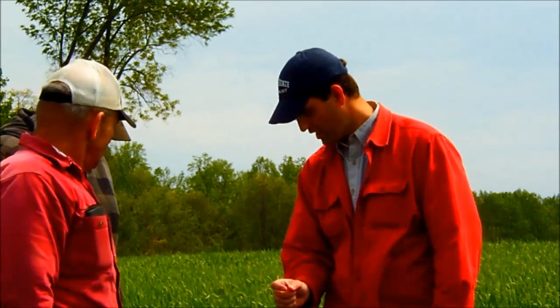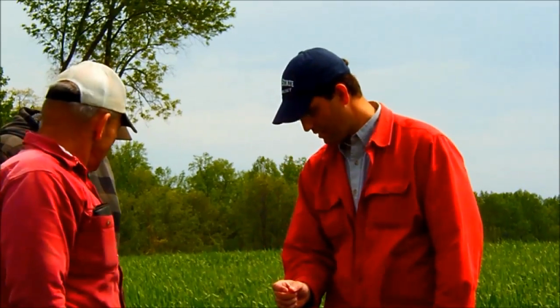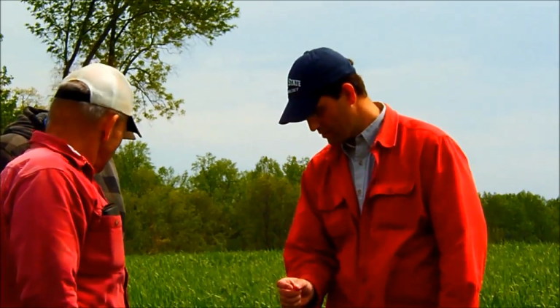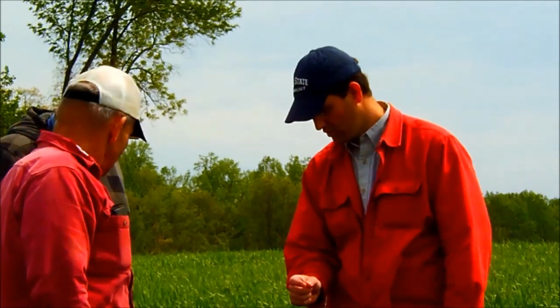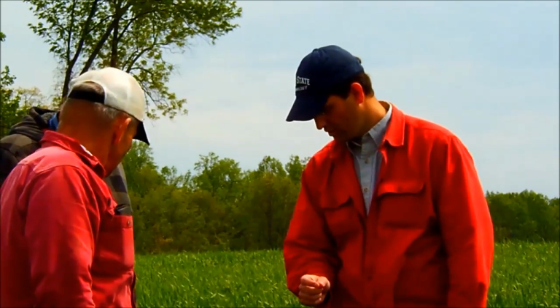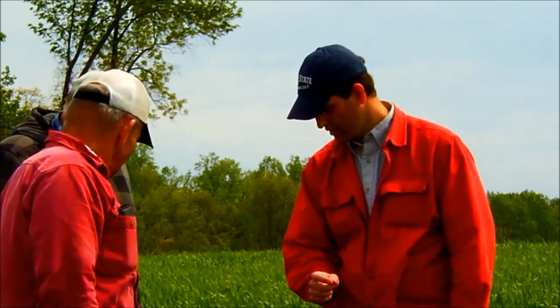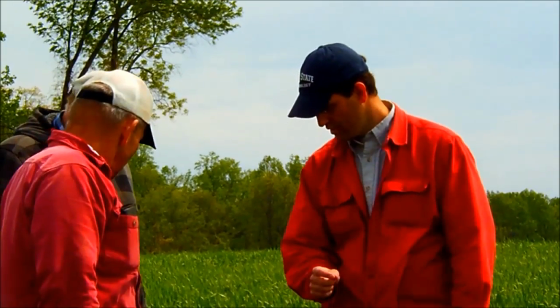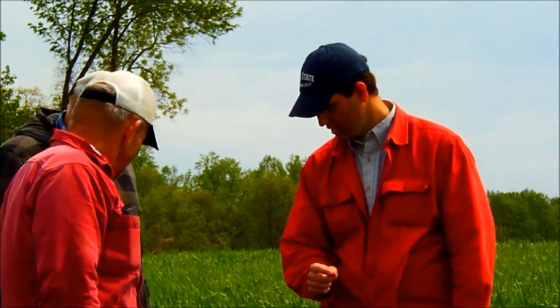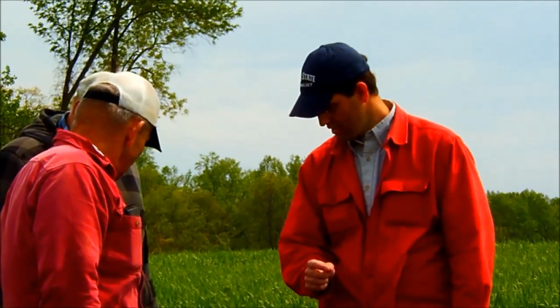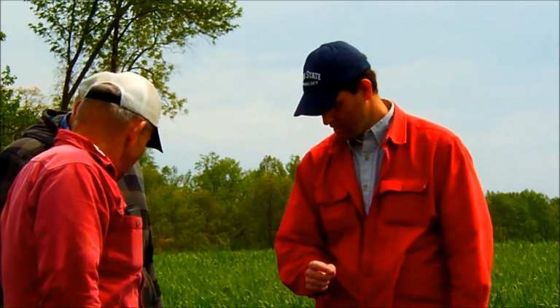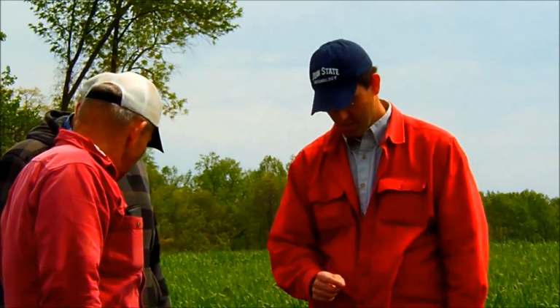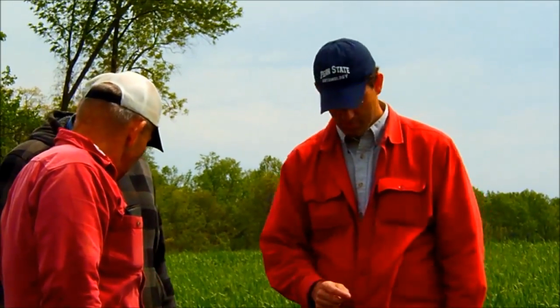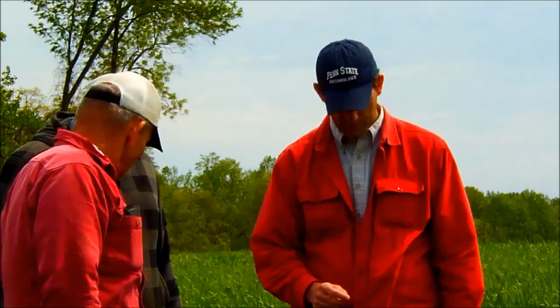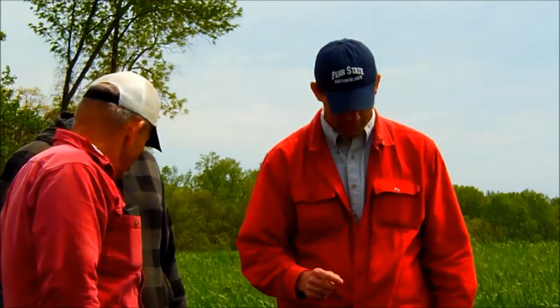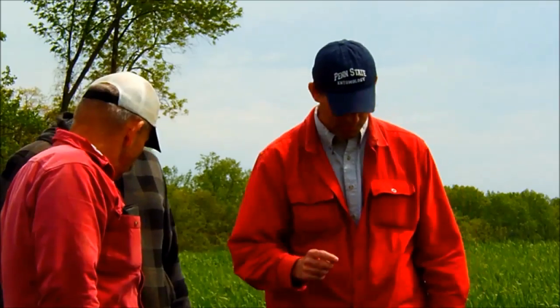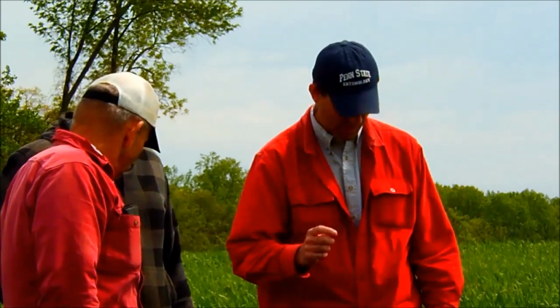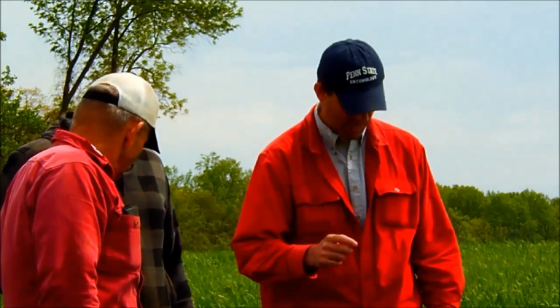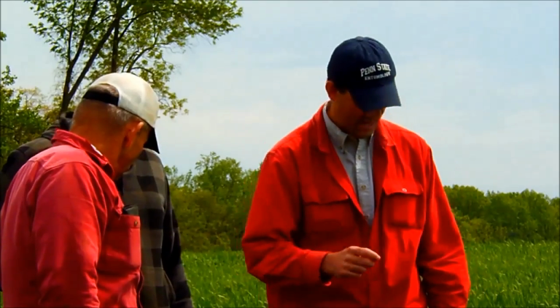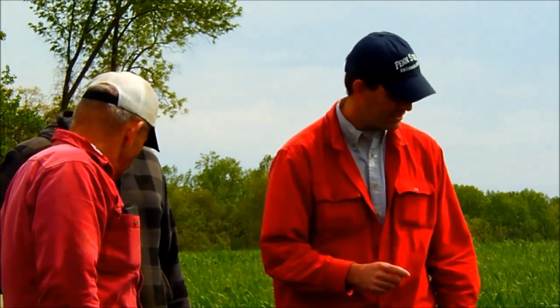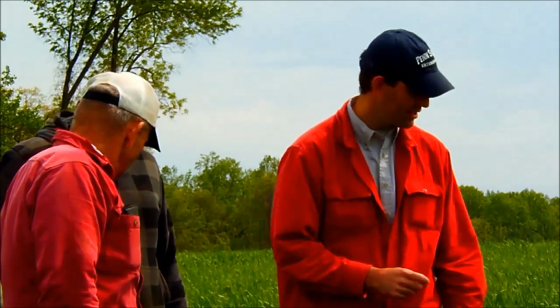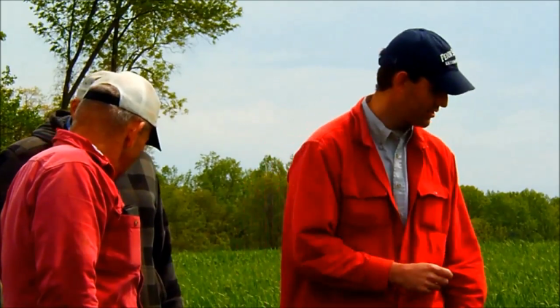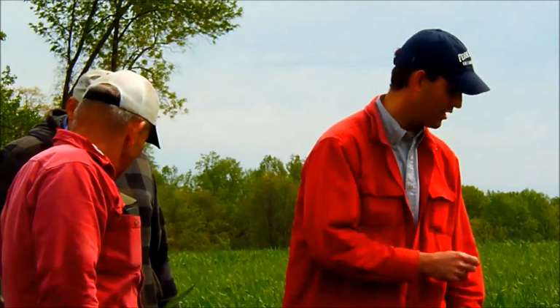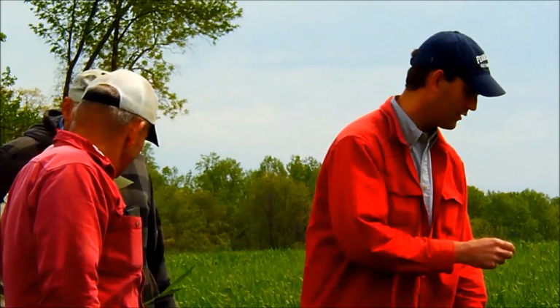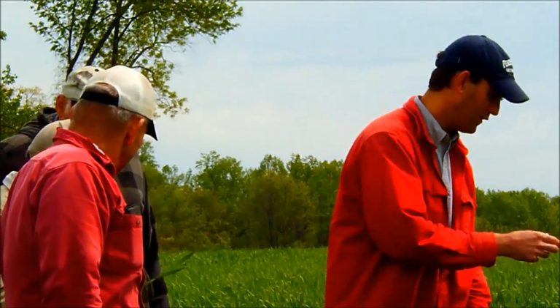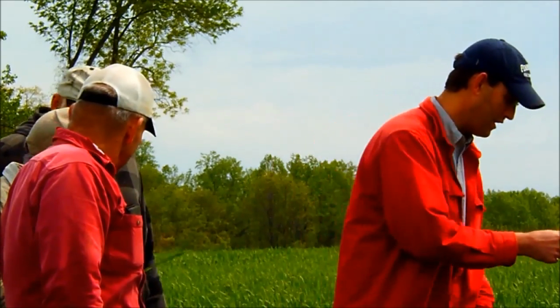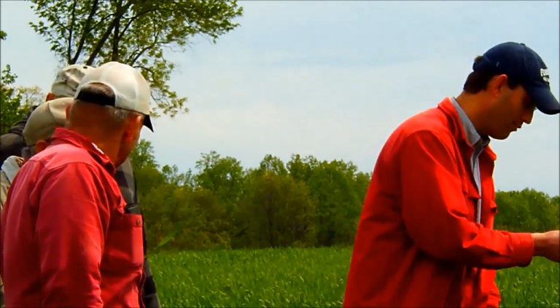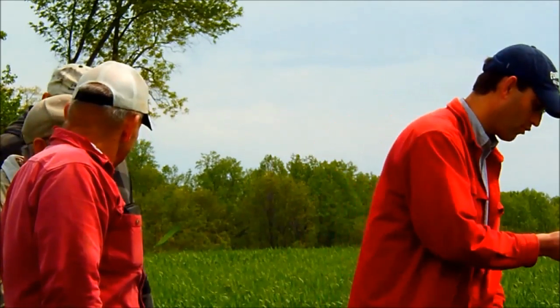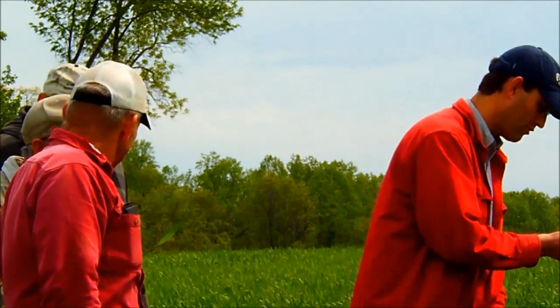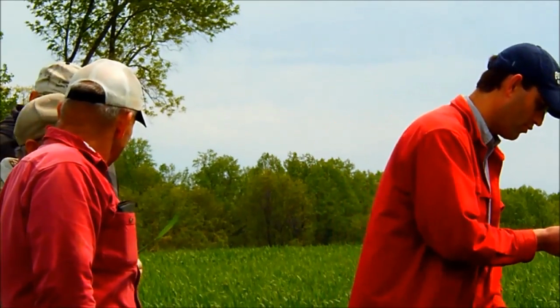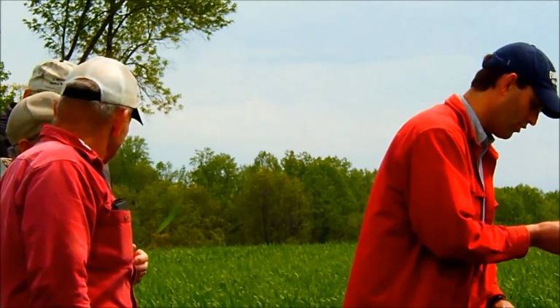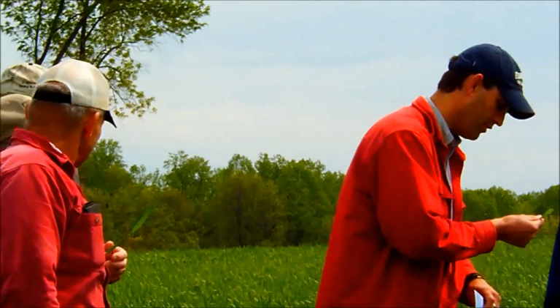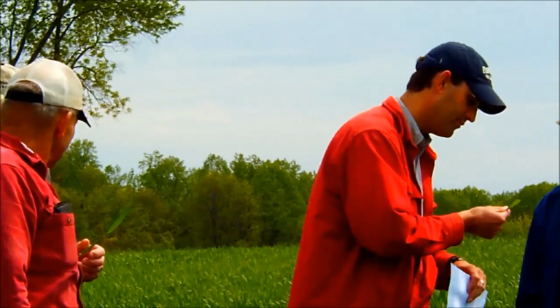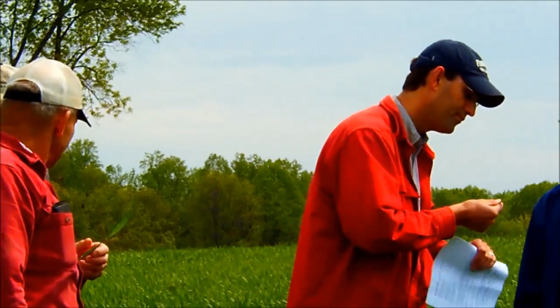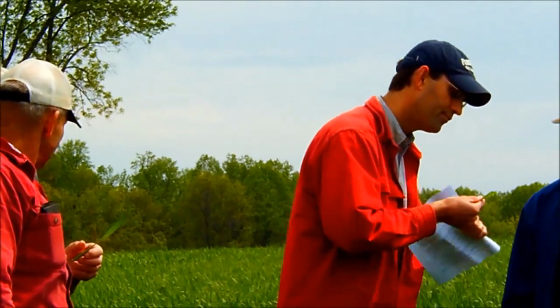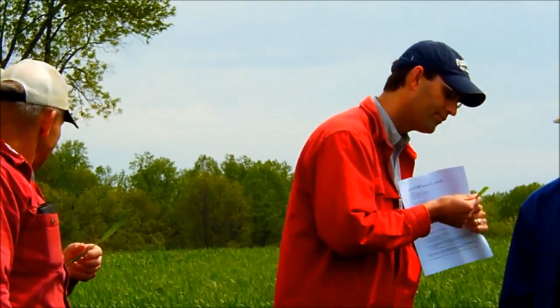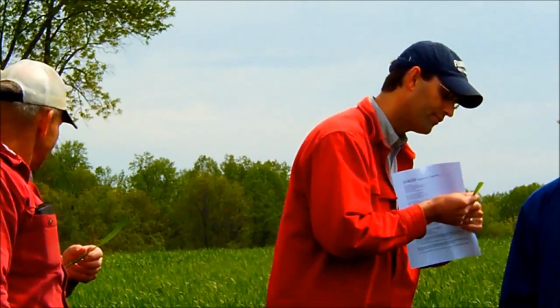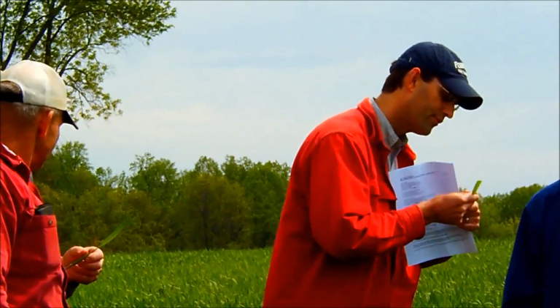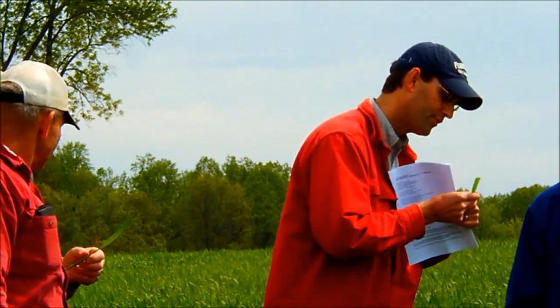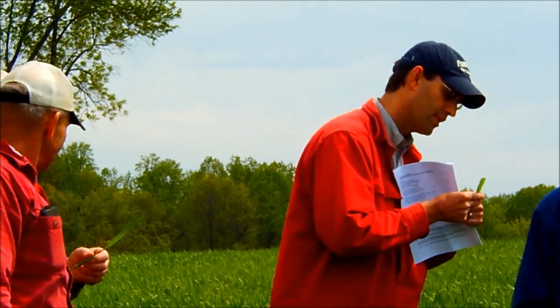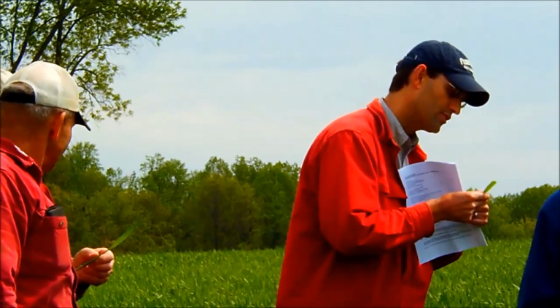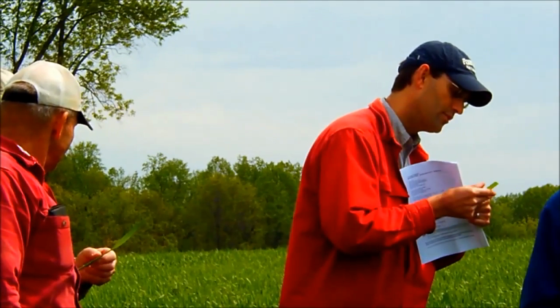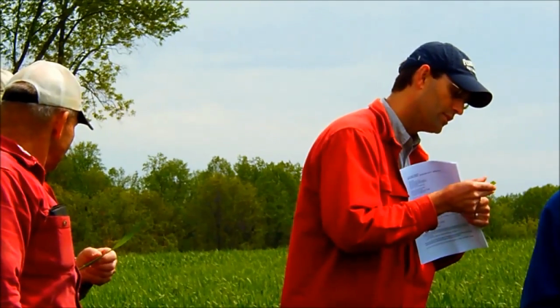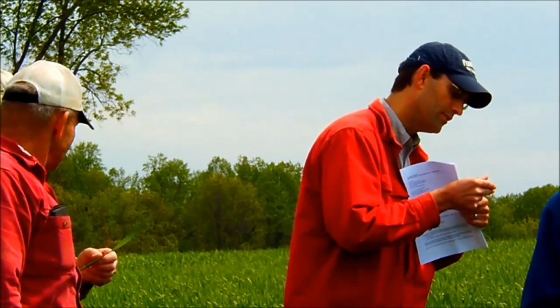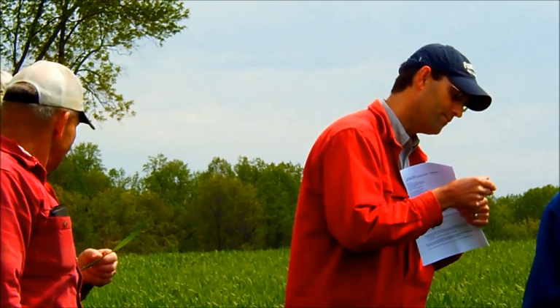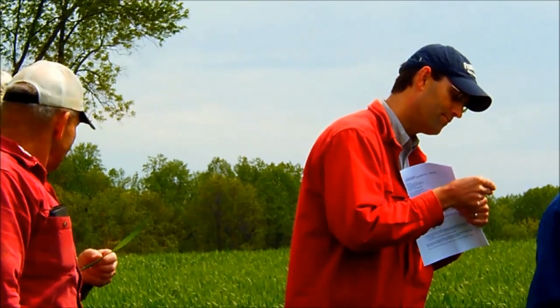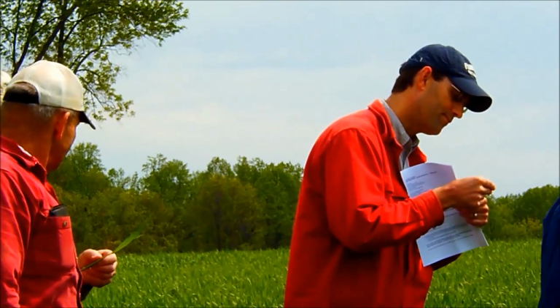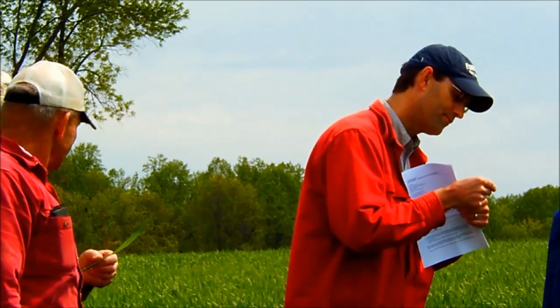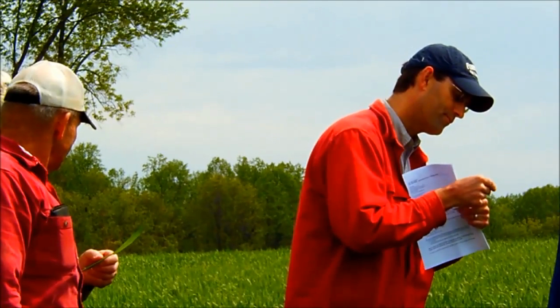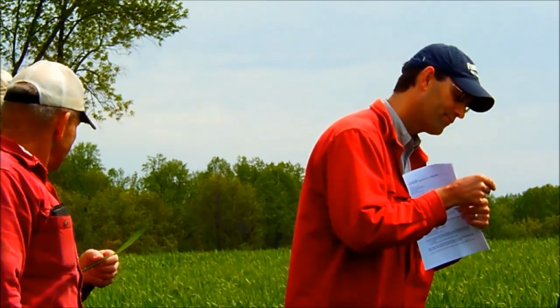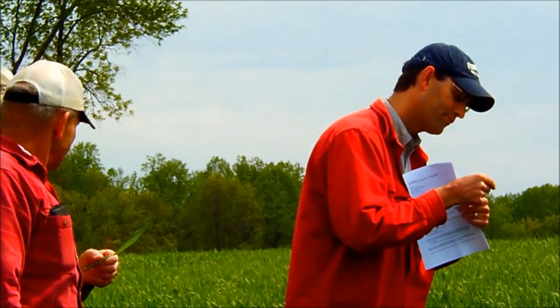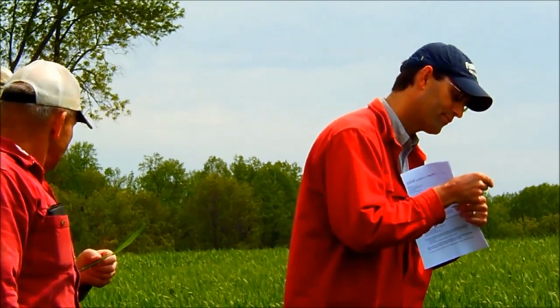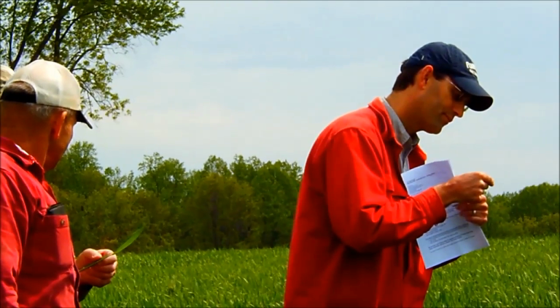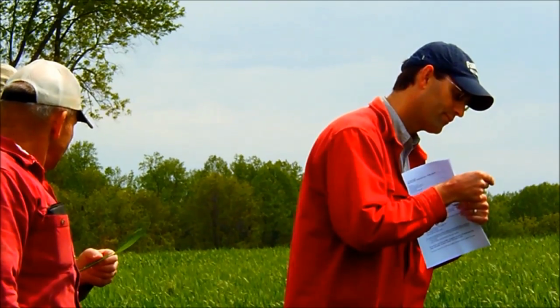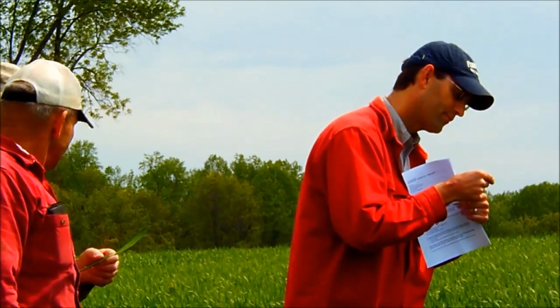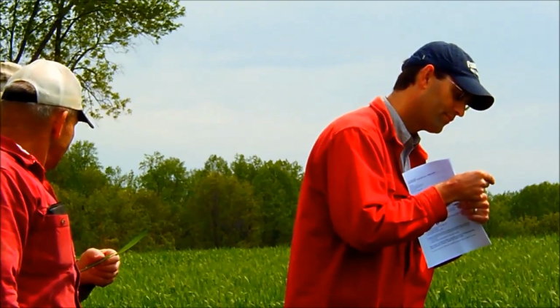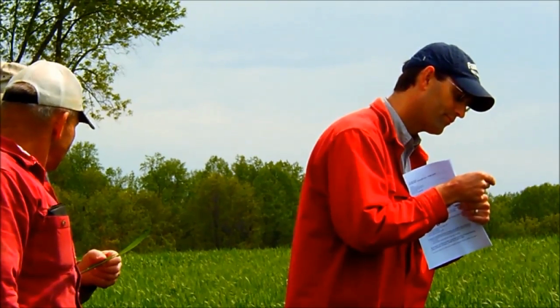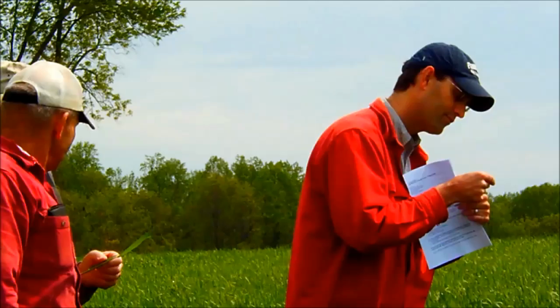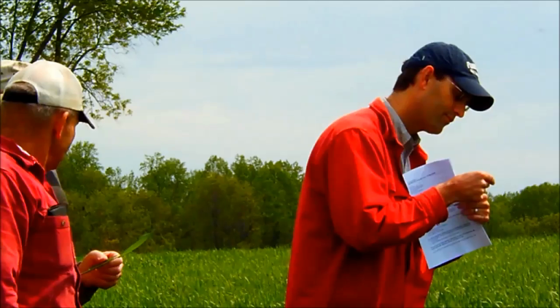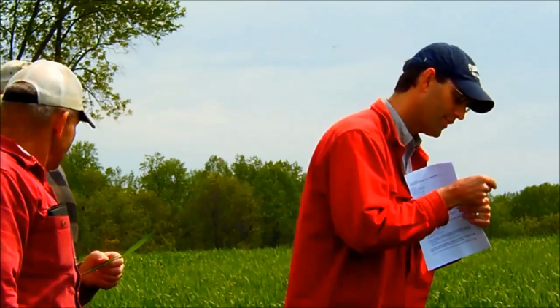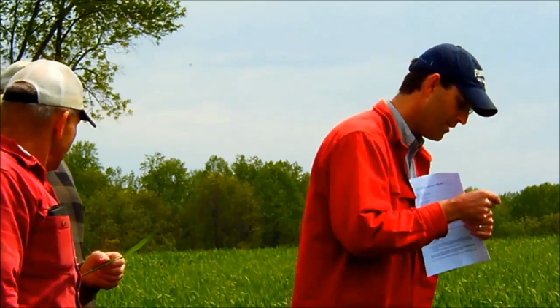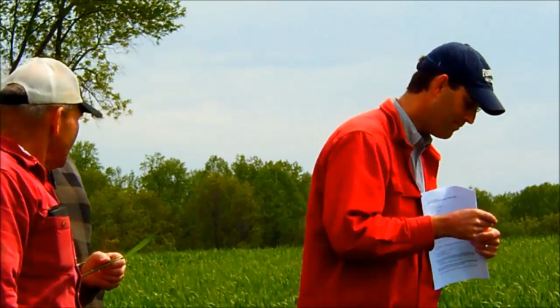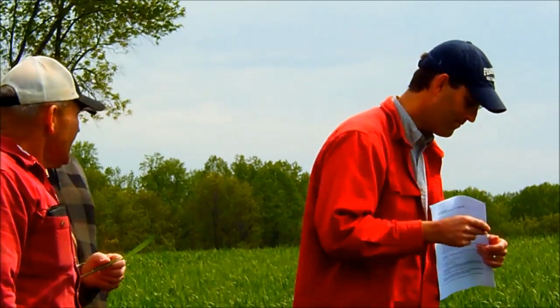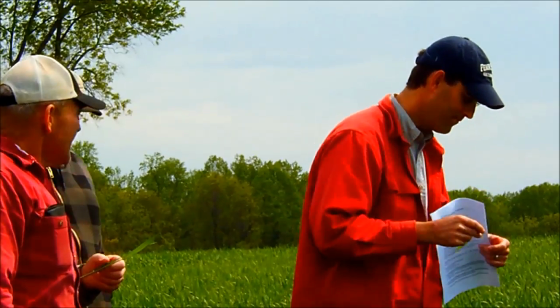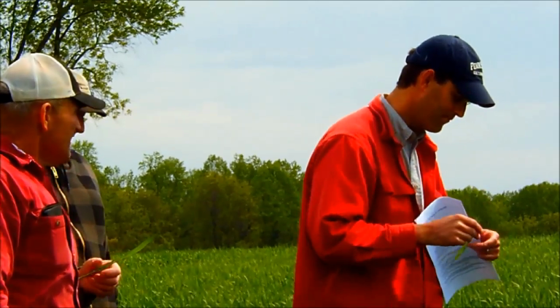Berks County is the third highest wheat producer in the state. Twenty growers joined us in June to learn about the possible benefits of mixtures.